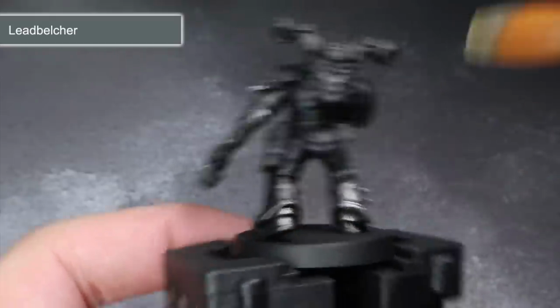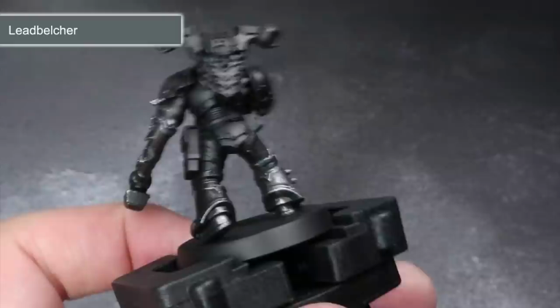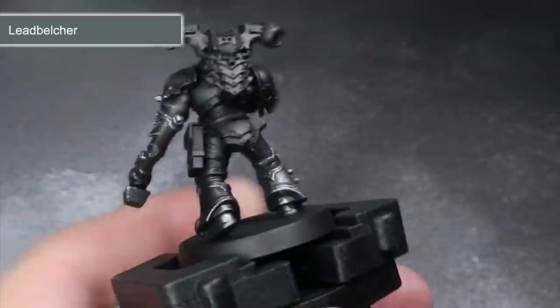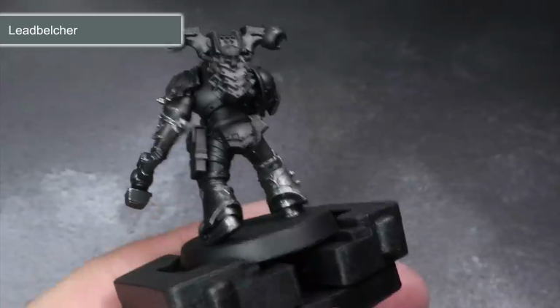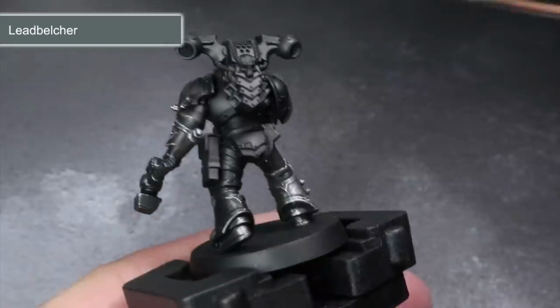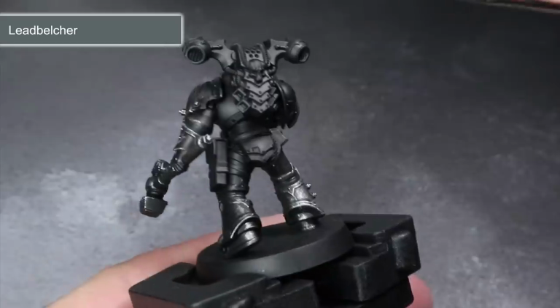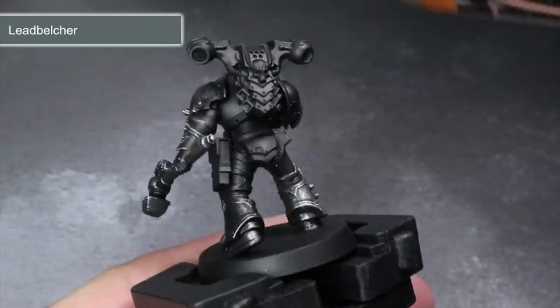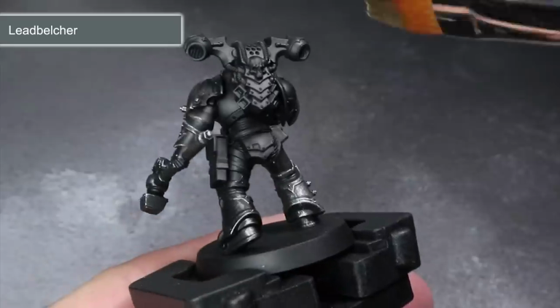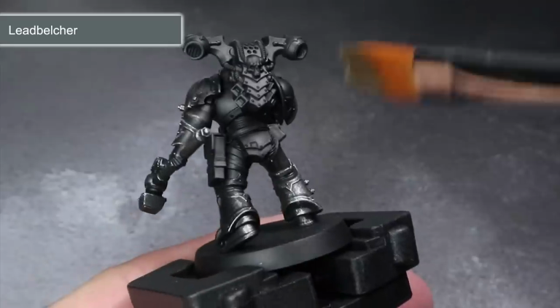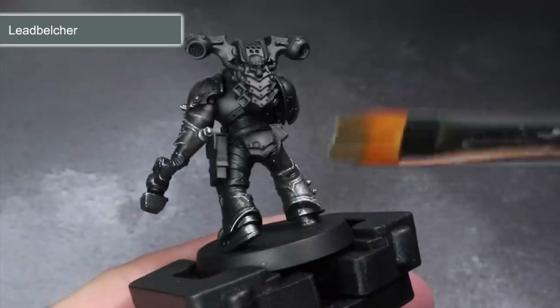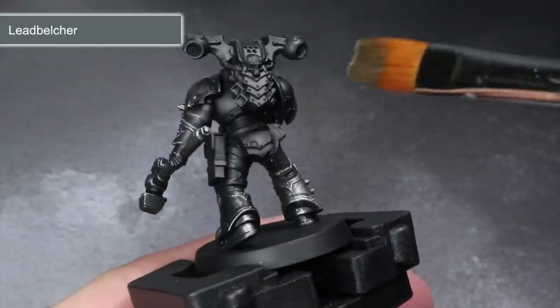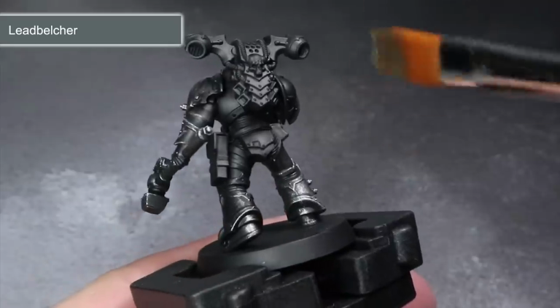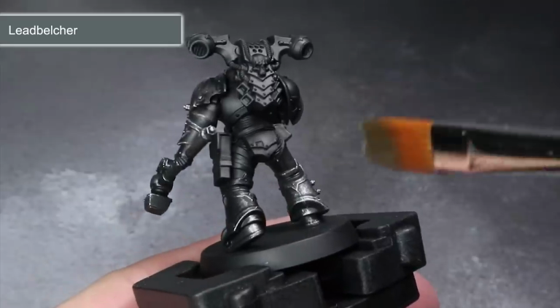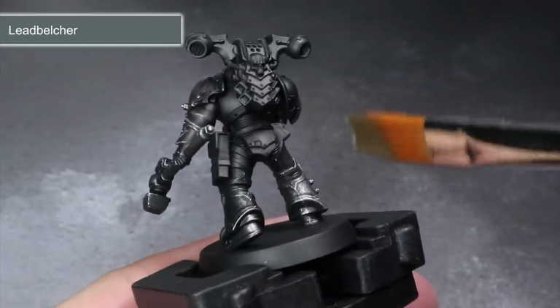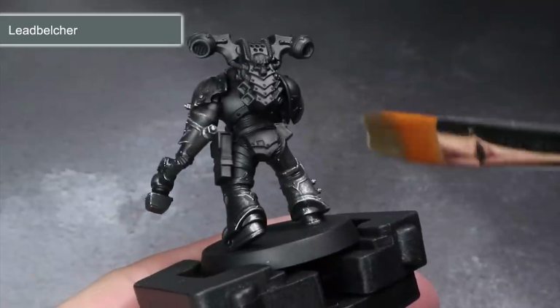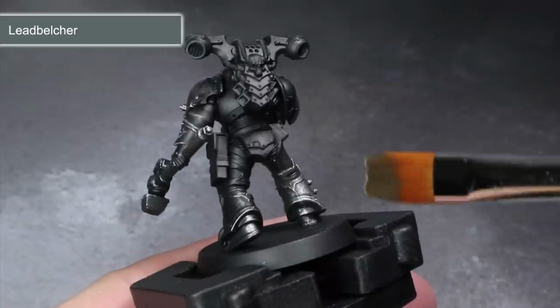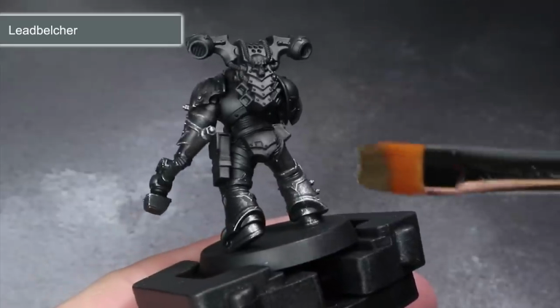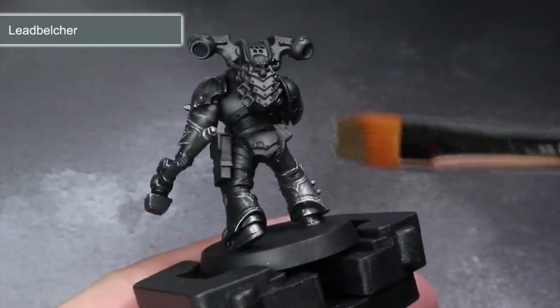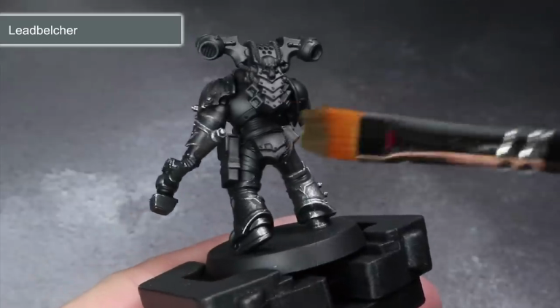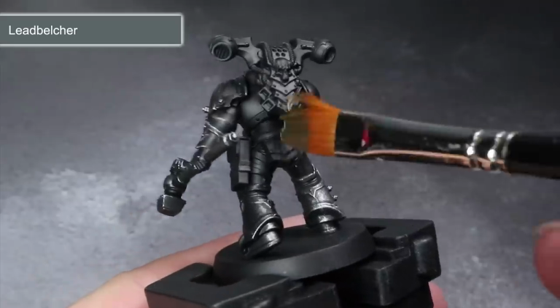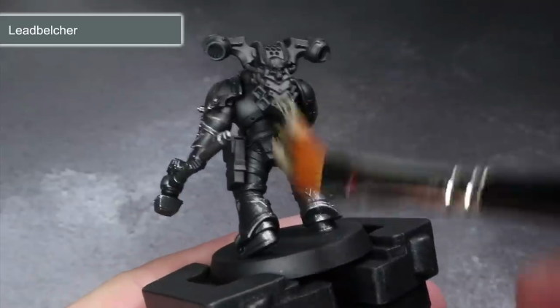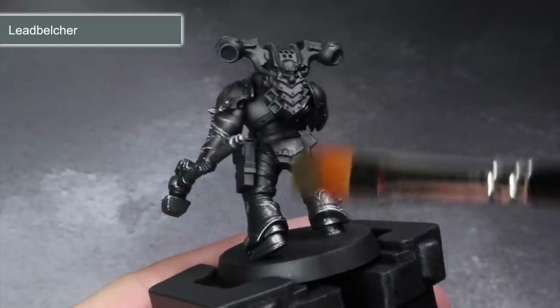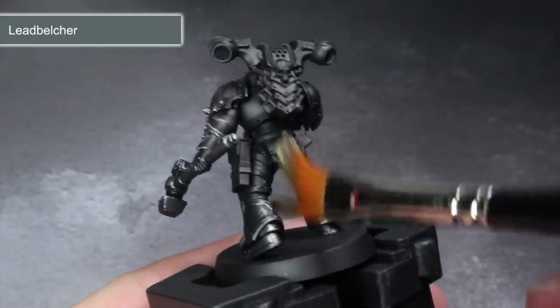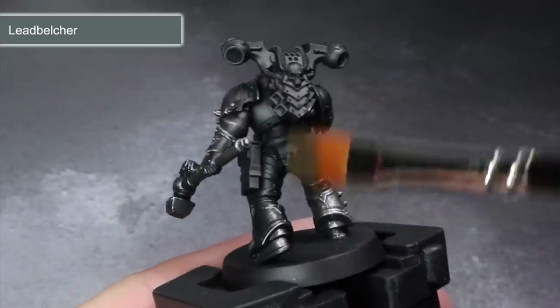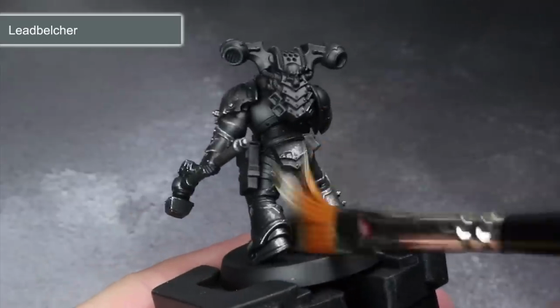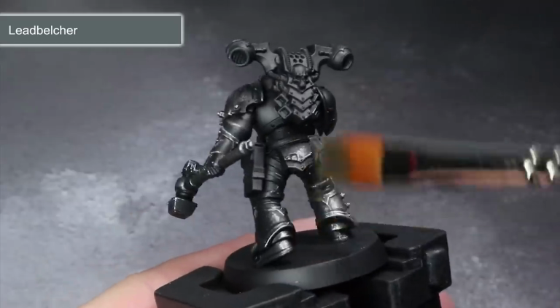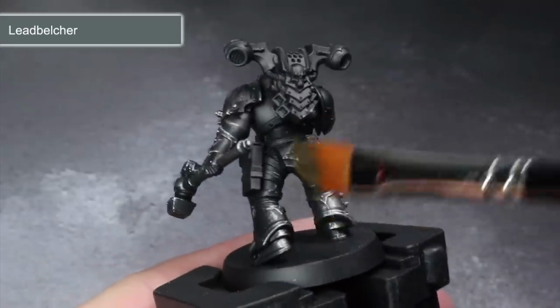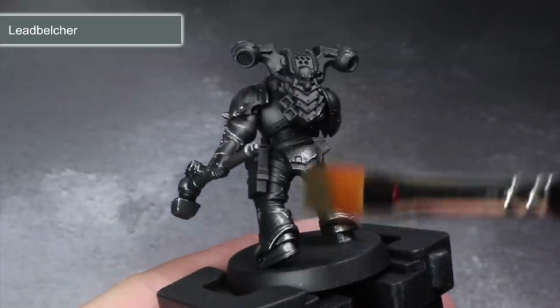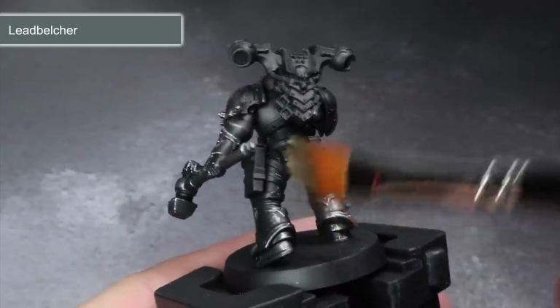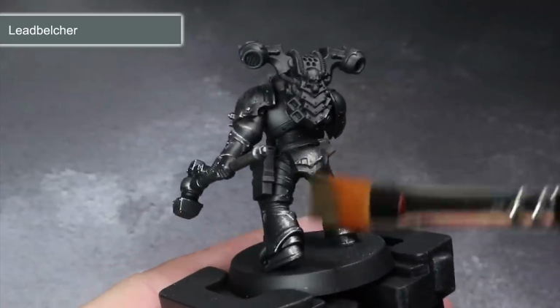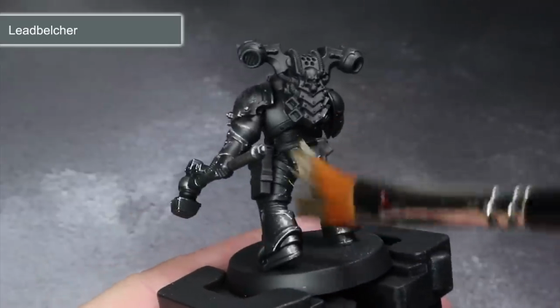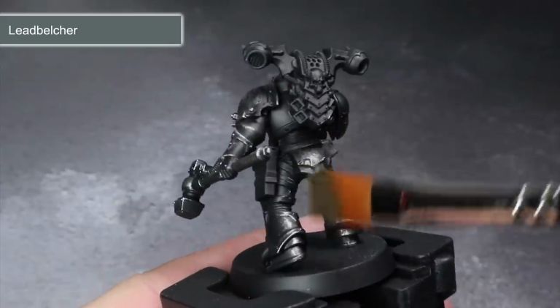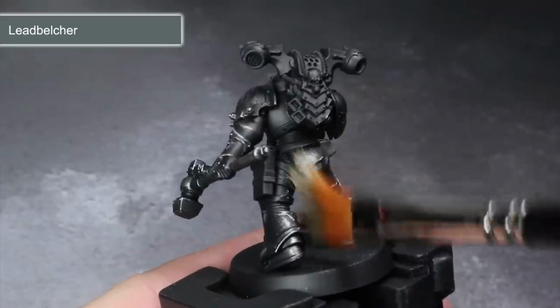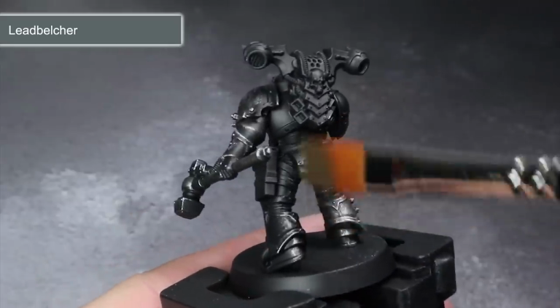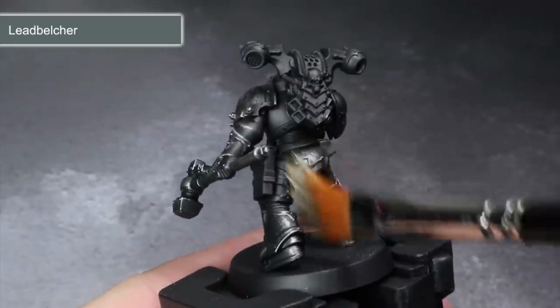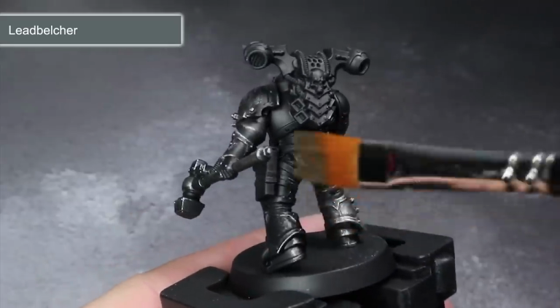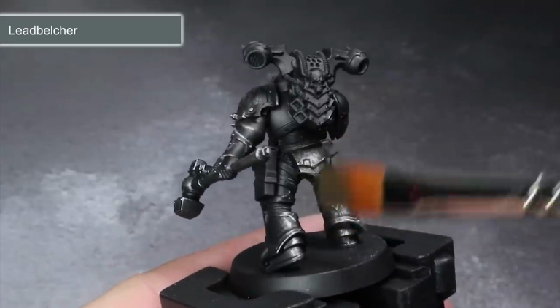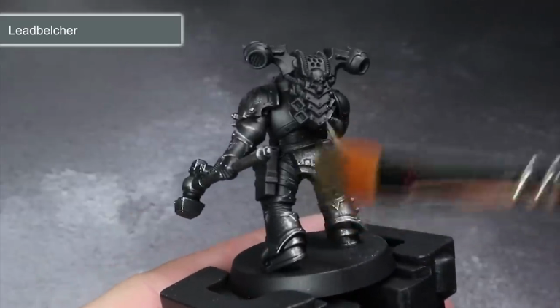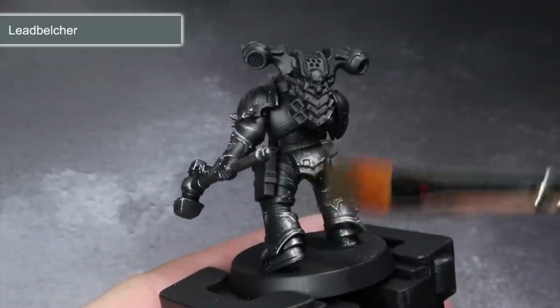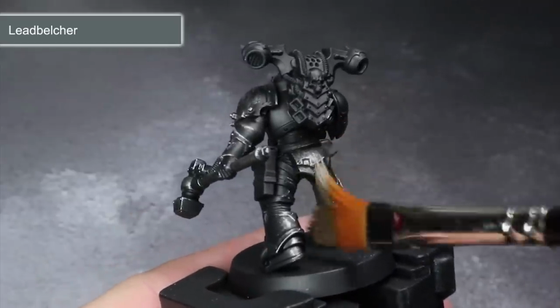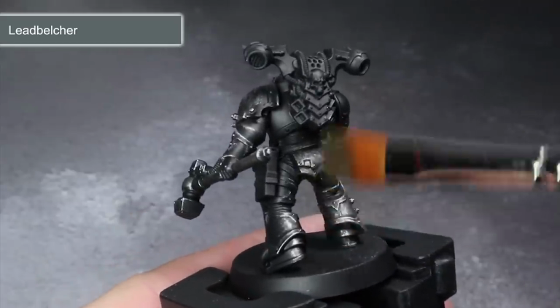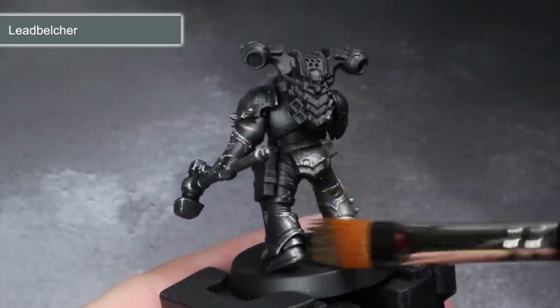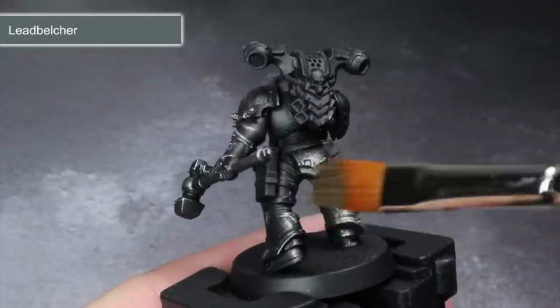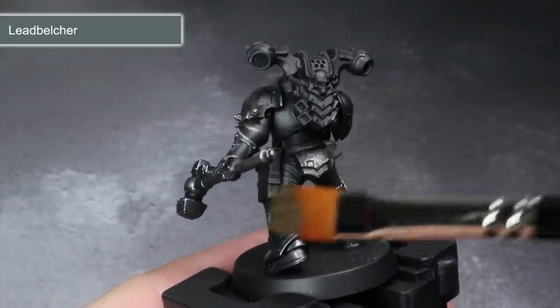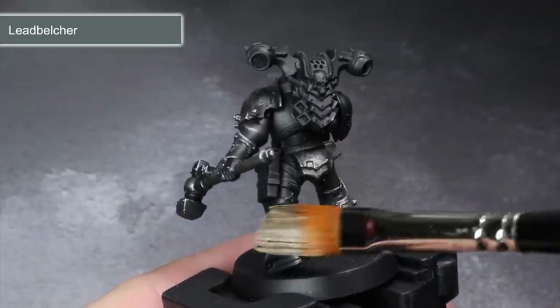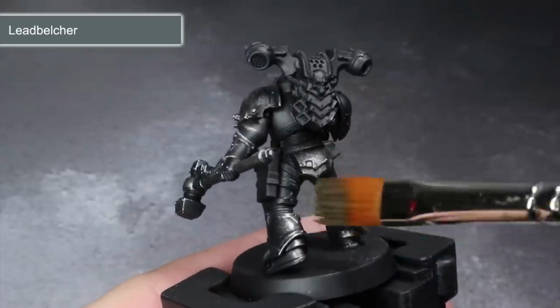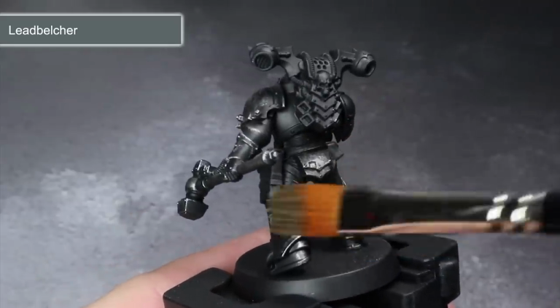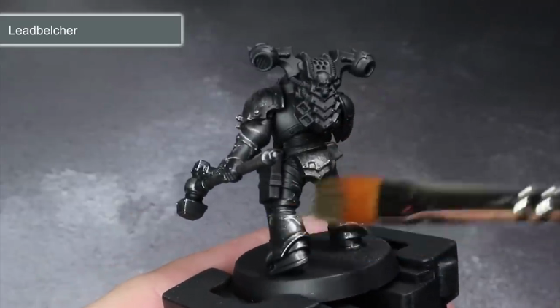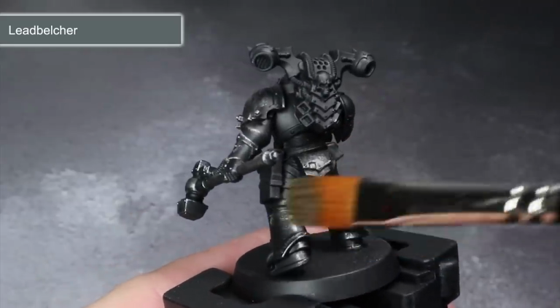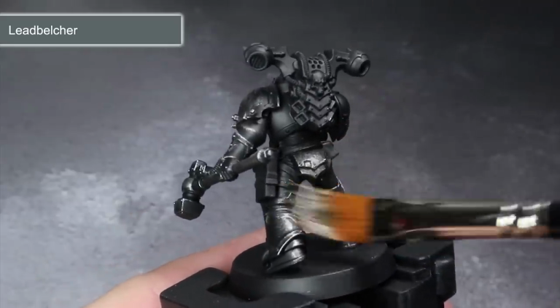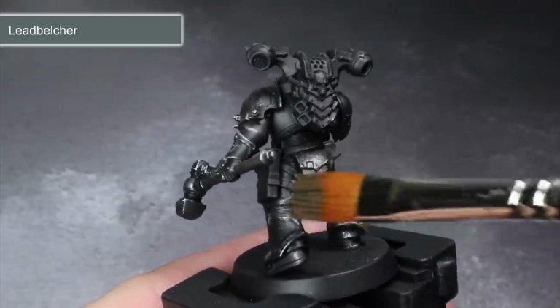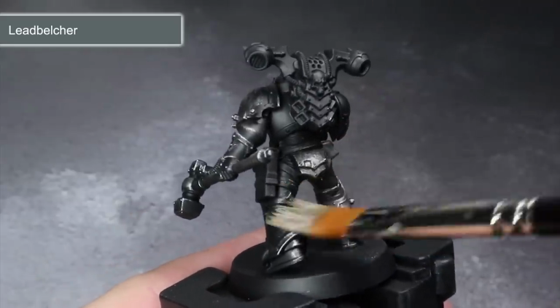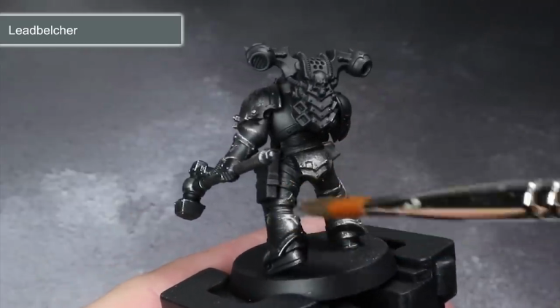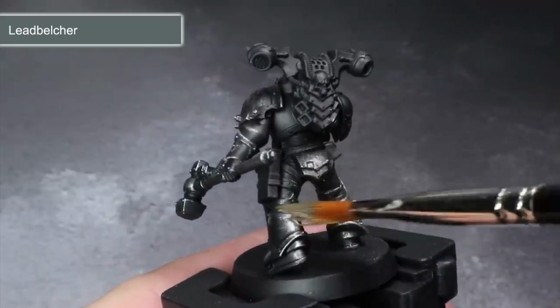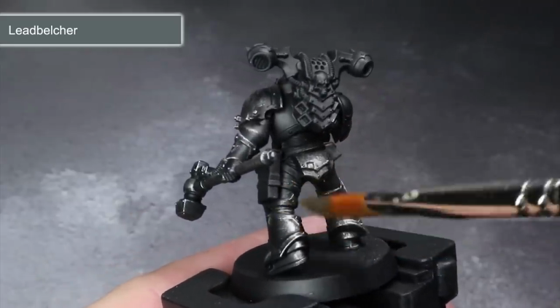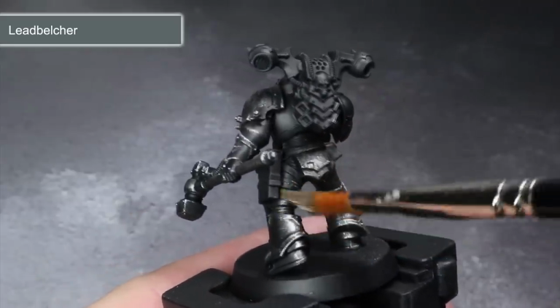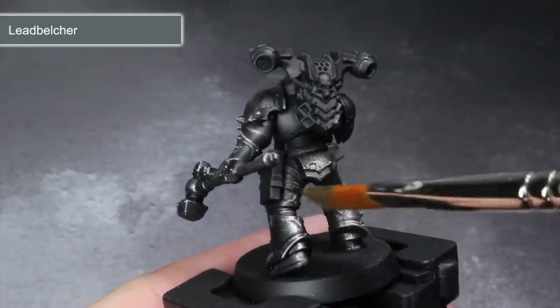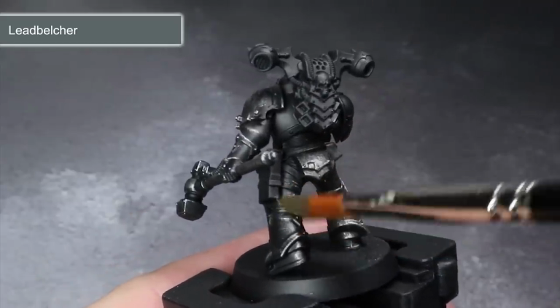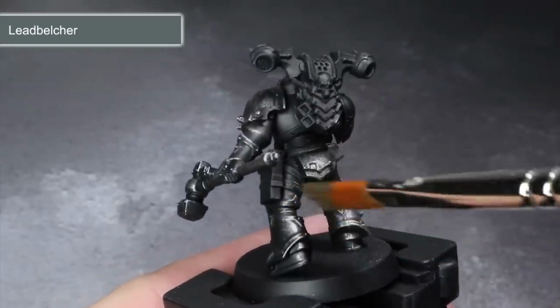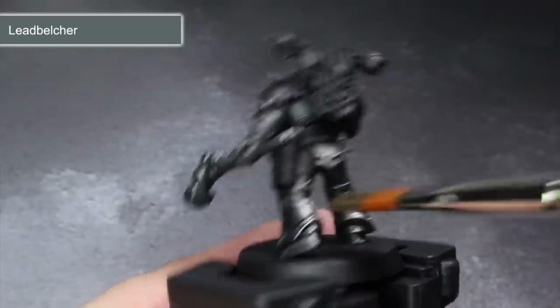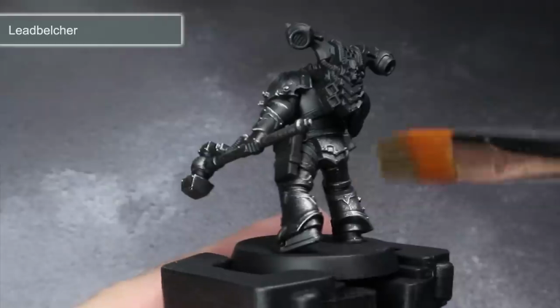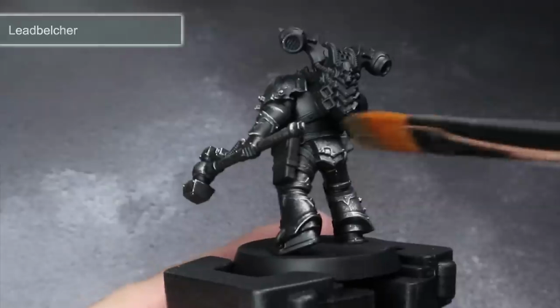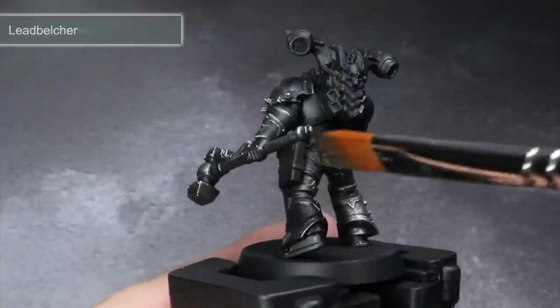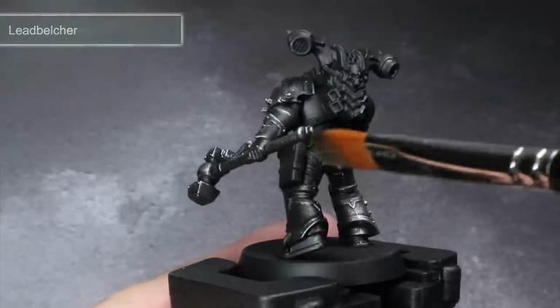The technique will also help to avoid the recesses, meaning the result is some instant shading being created without the need for washes. As an extra bonus, this magical technique will also give our armour a rough metal texture. Just make sure you clean out your brushes in water after this step, as you don't want those metal flakes getting into your other non-metallic paints.